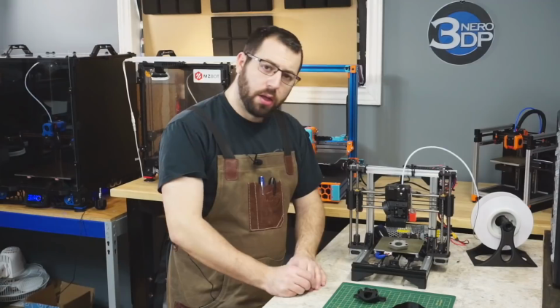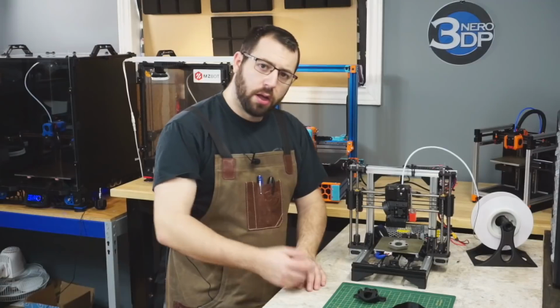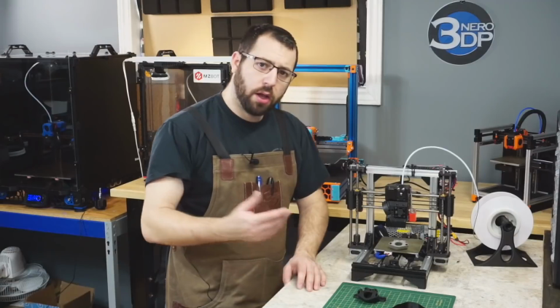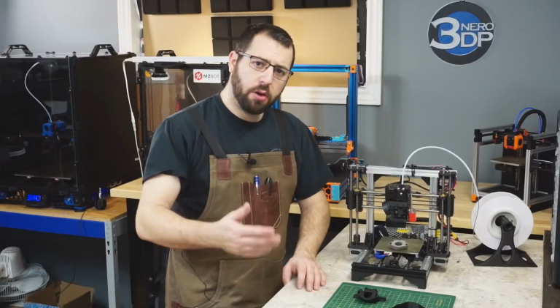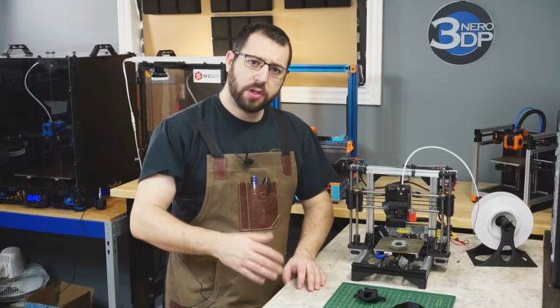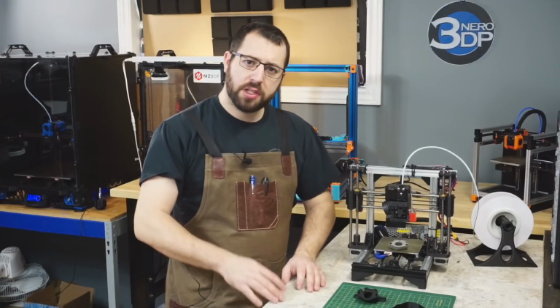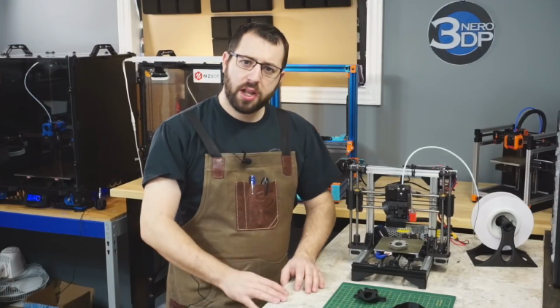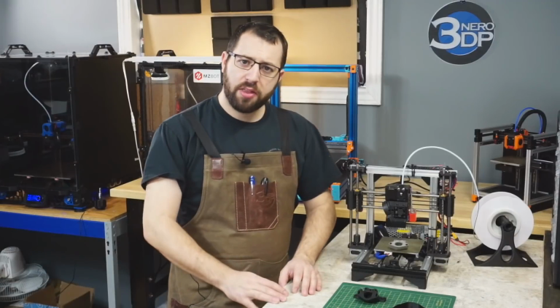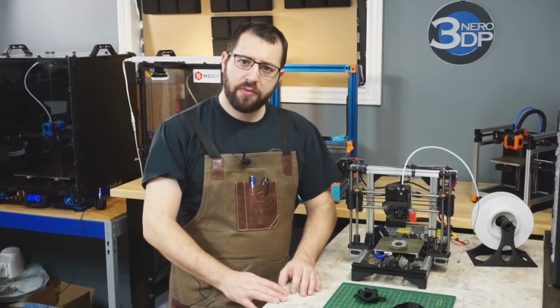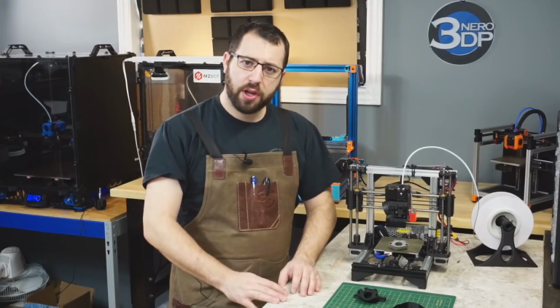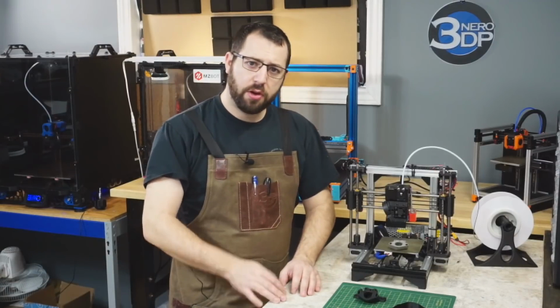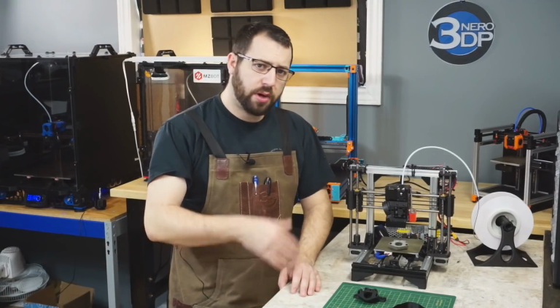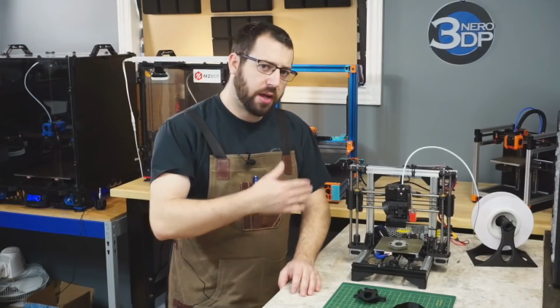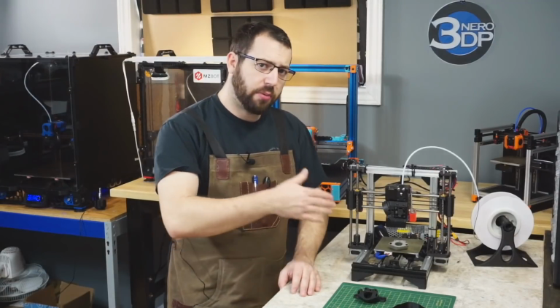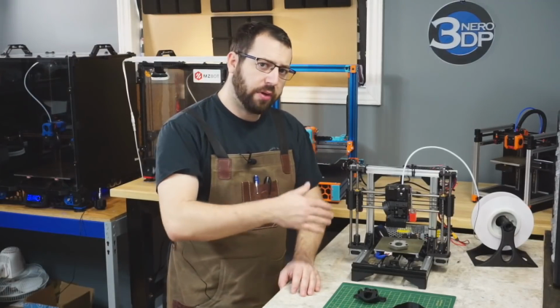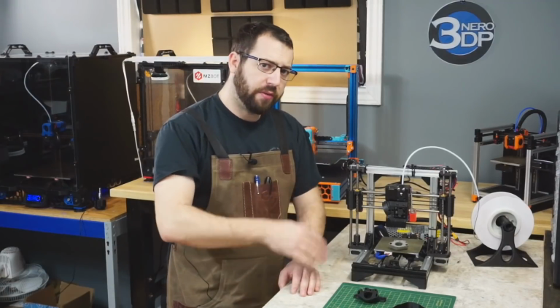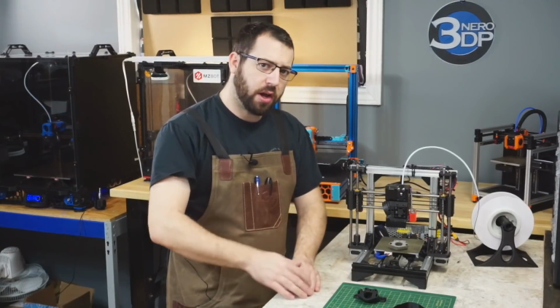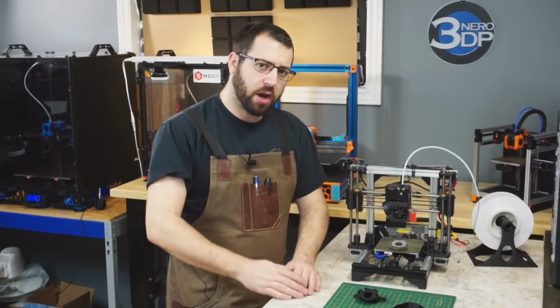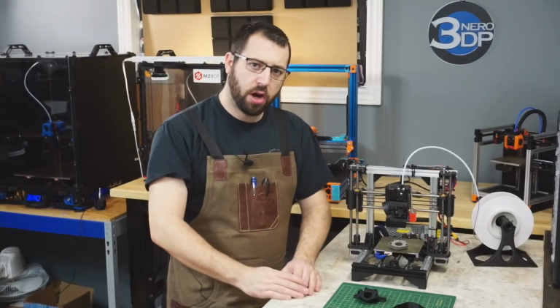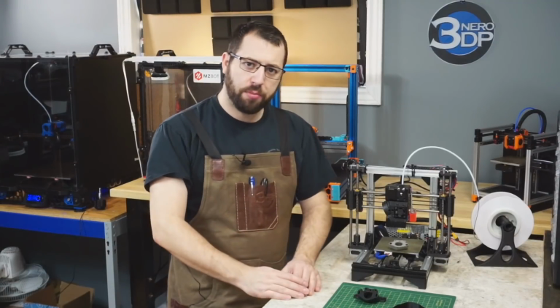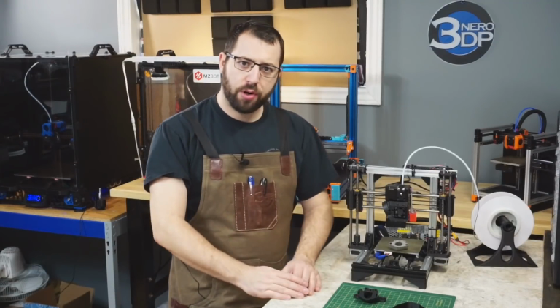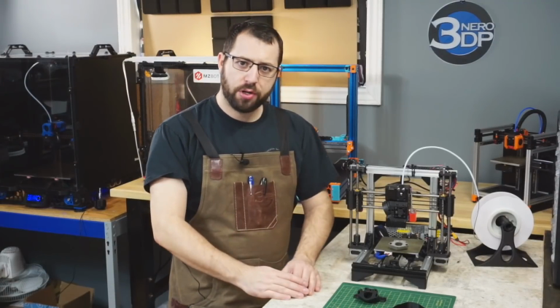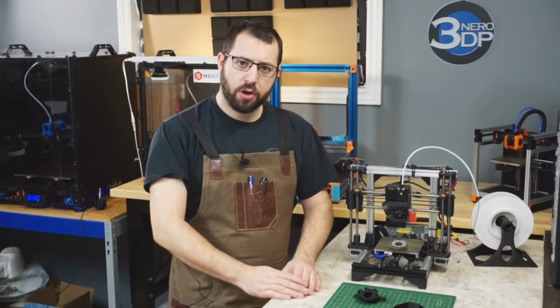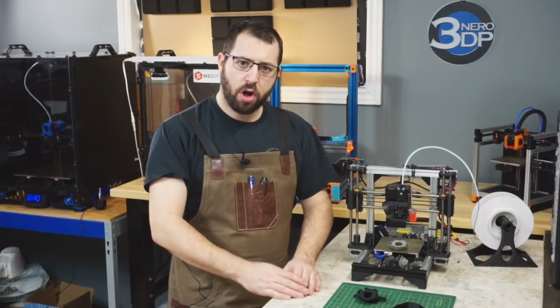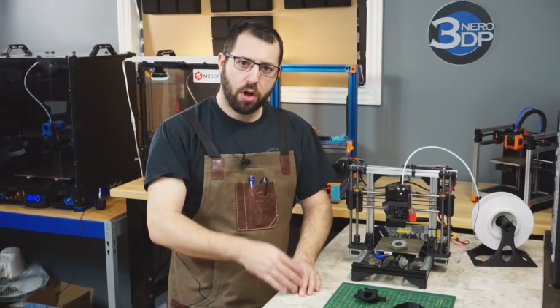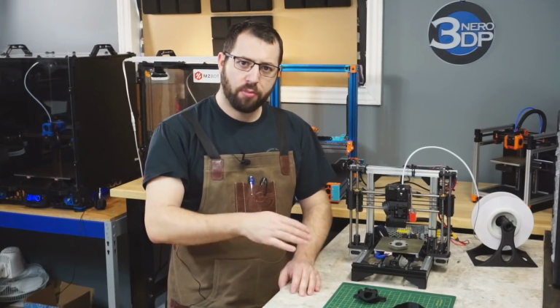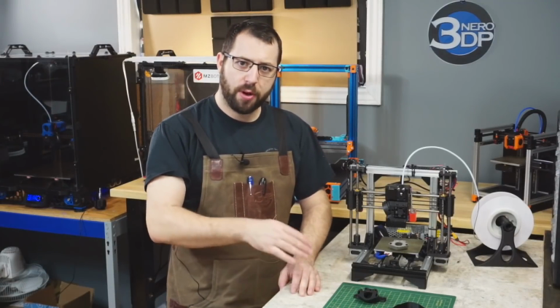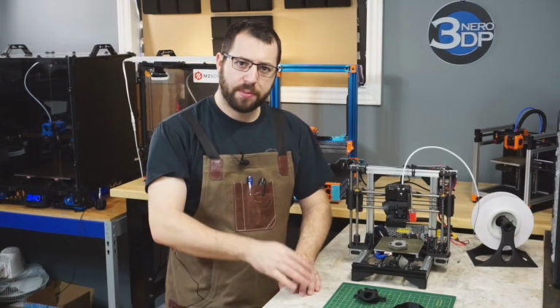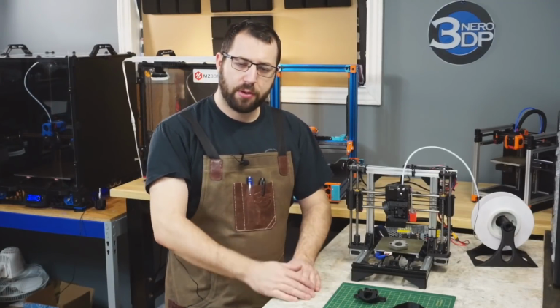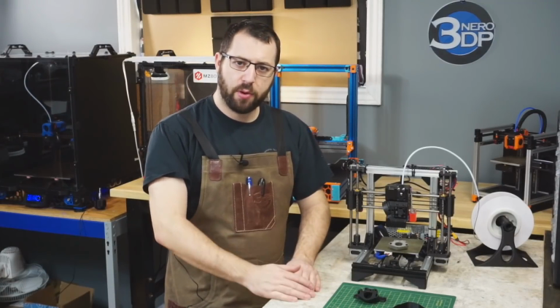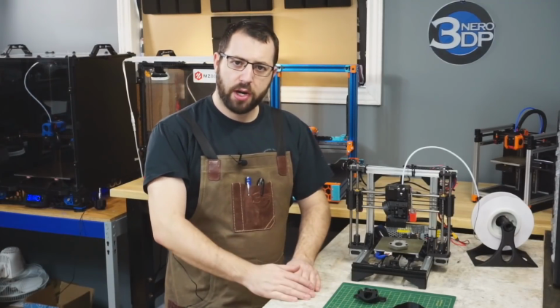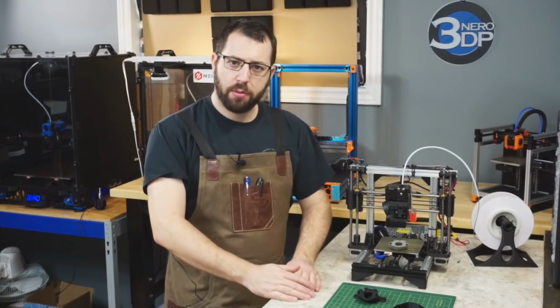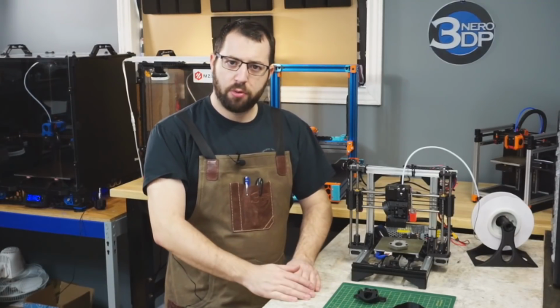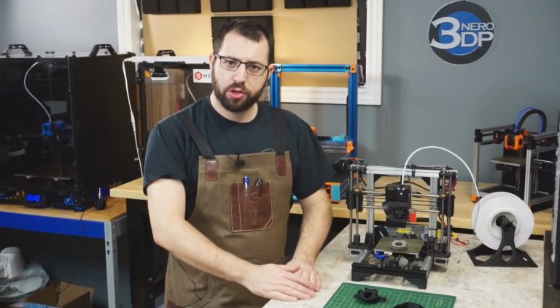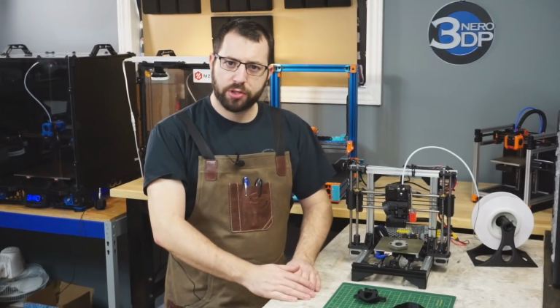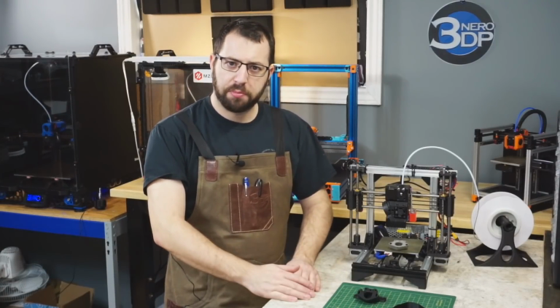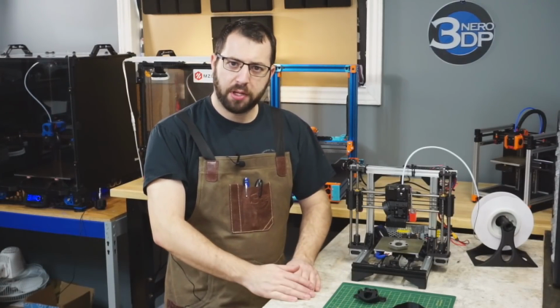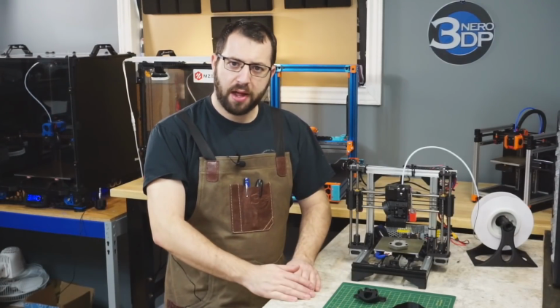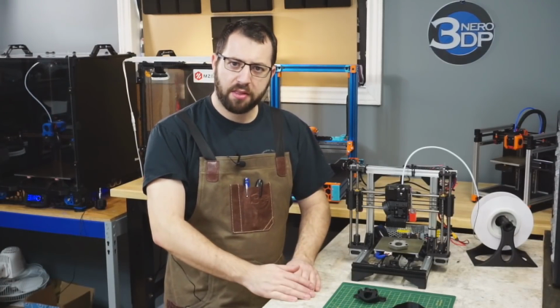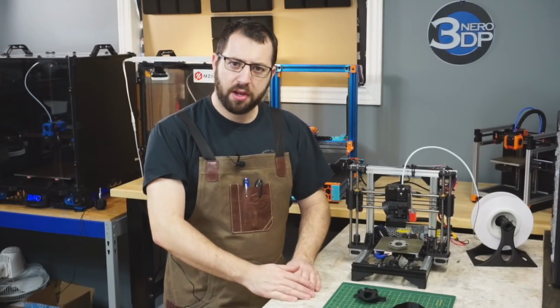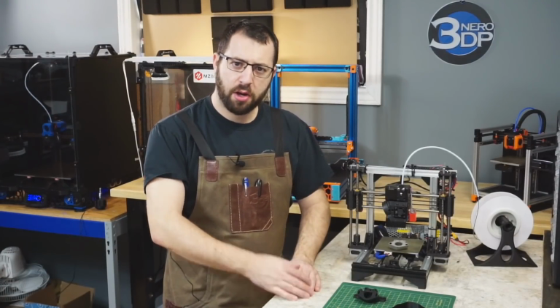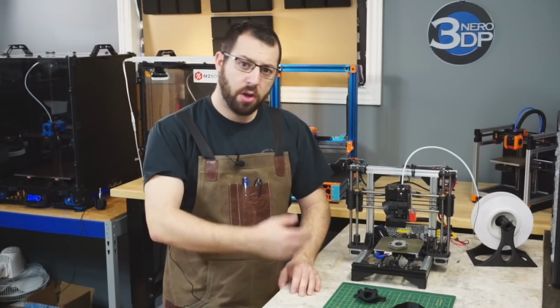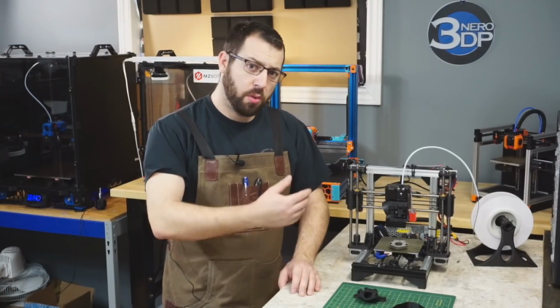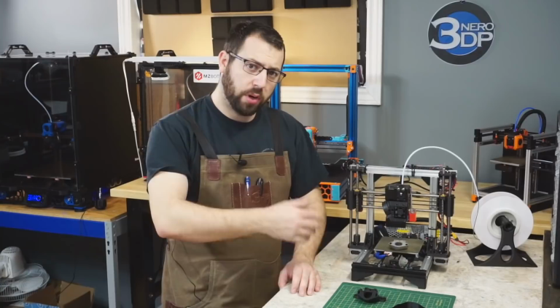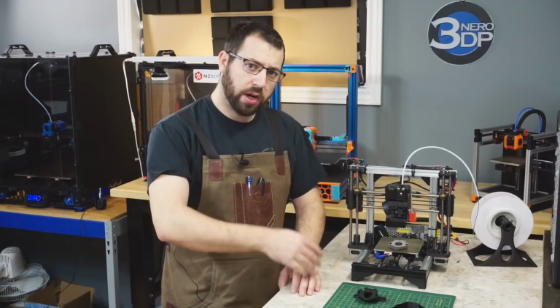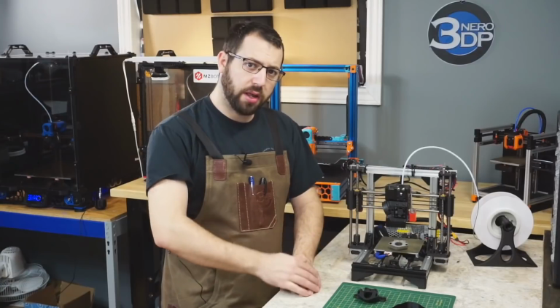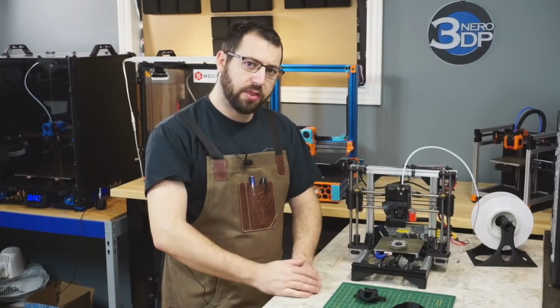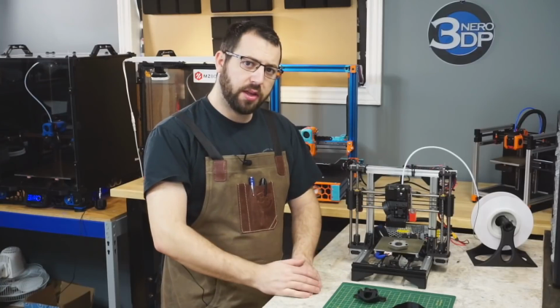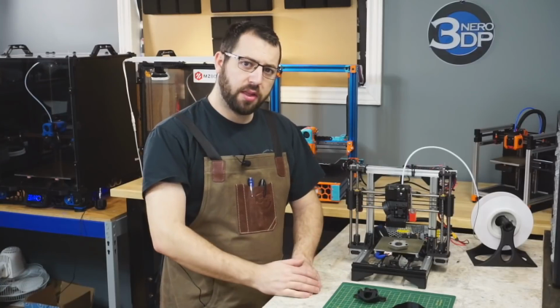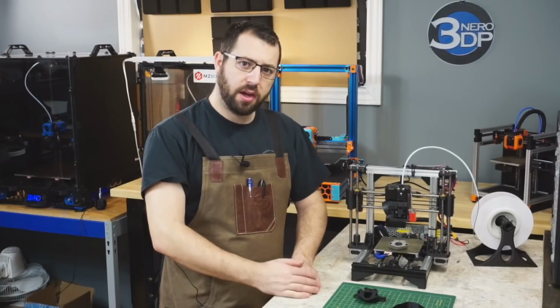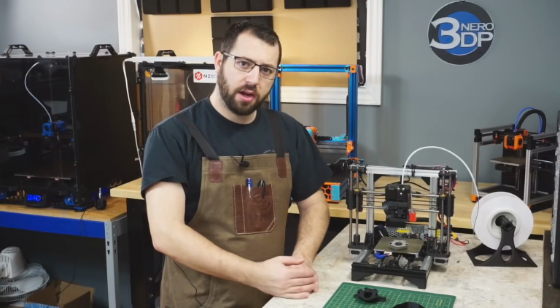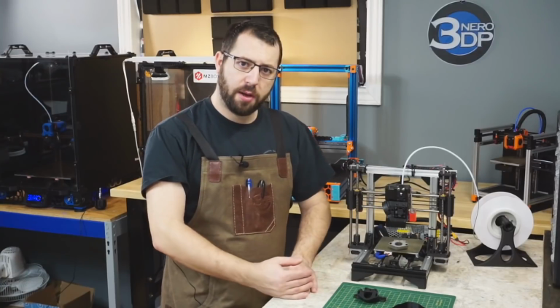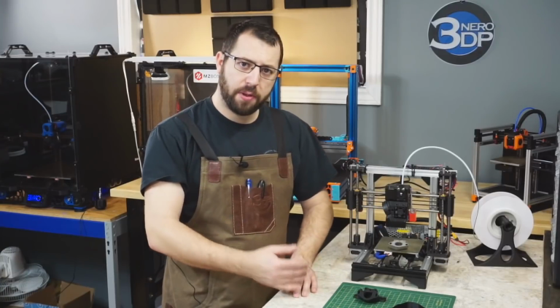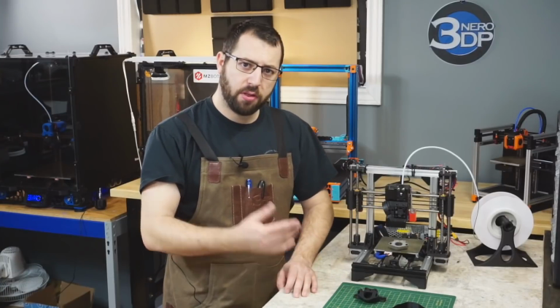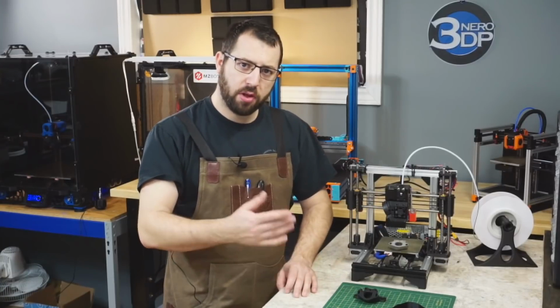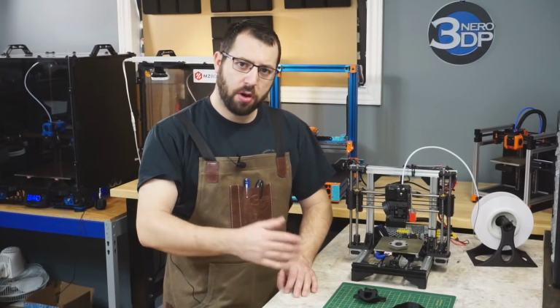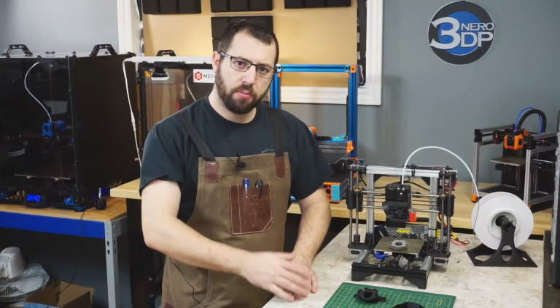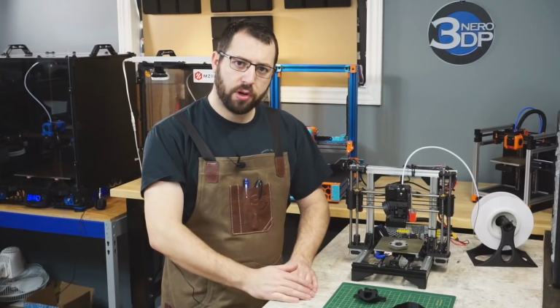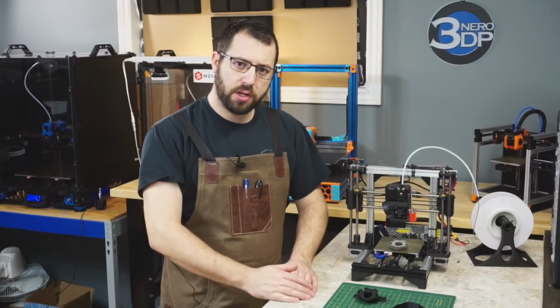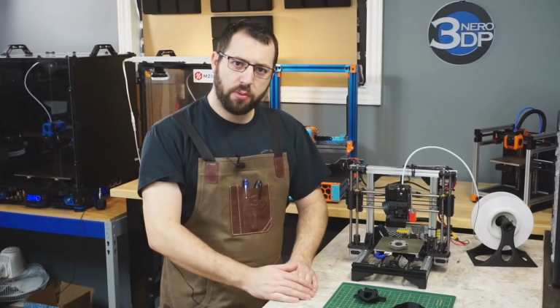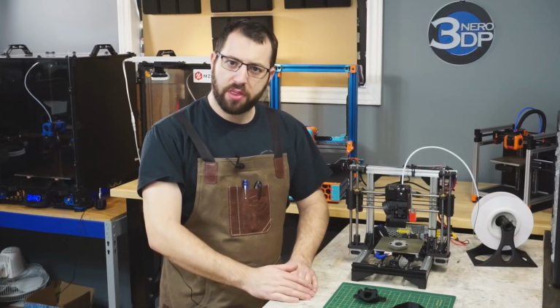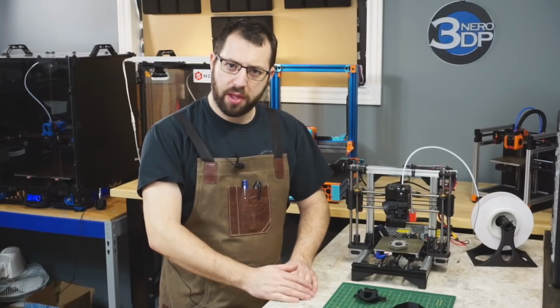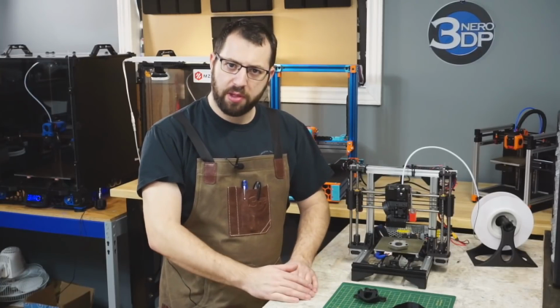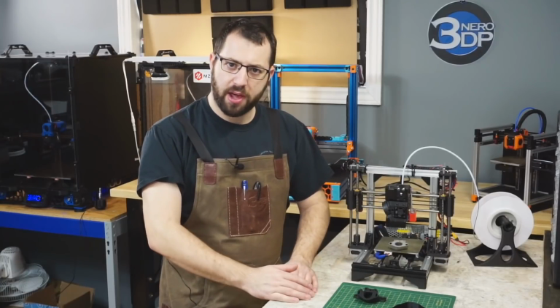Hello, in today's video, now that we've got our printer all prepped and ready to push some plastic, we're going to get things heated up and start printing with ABS.